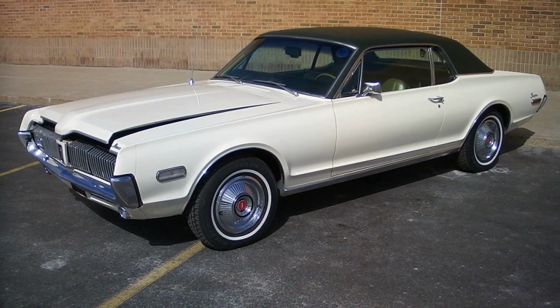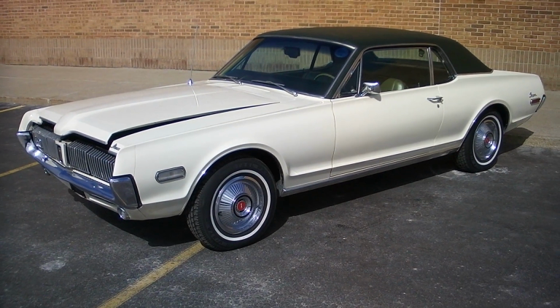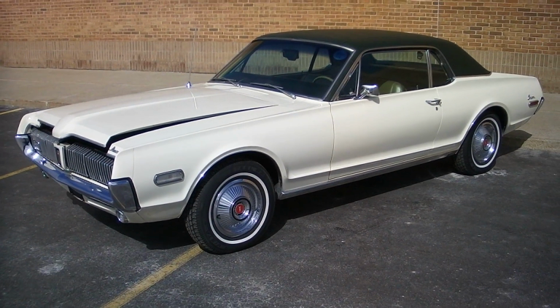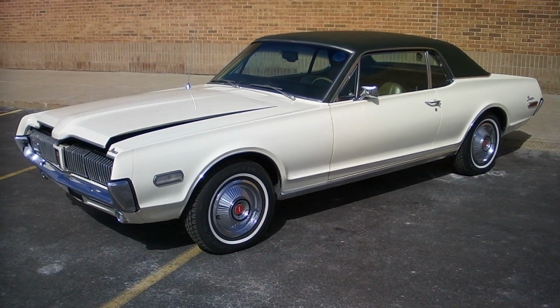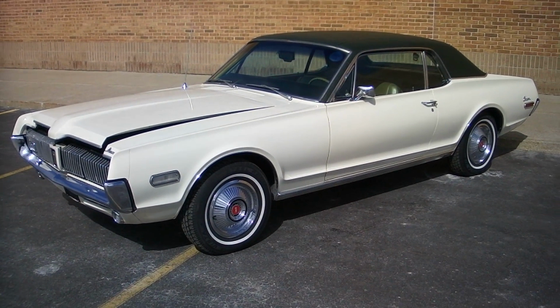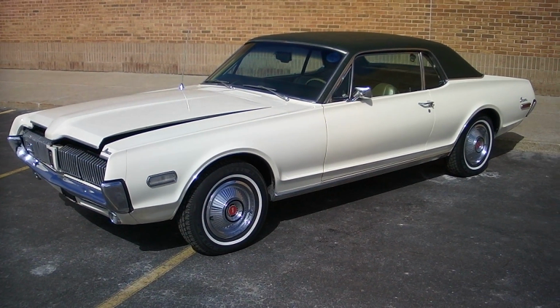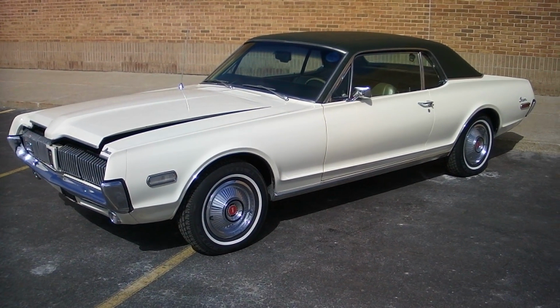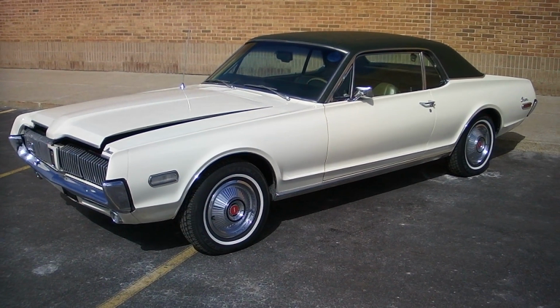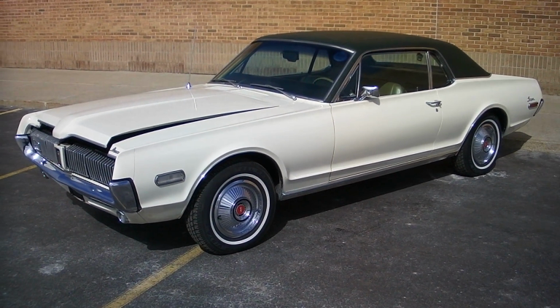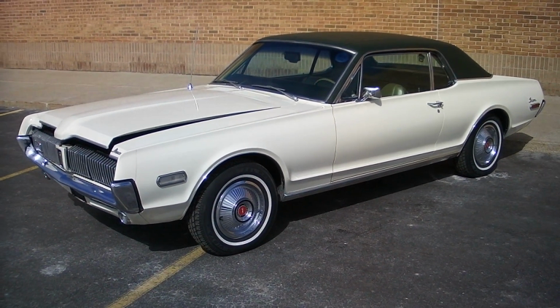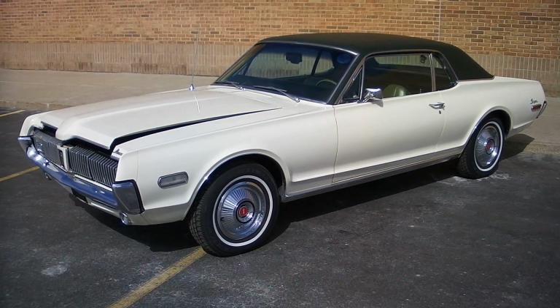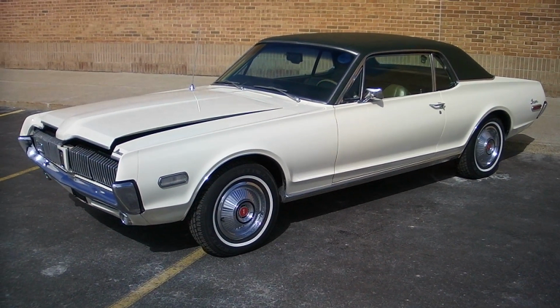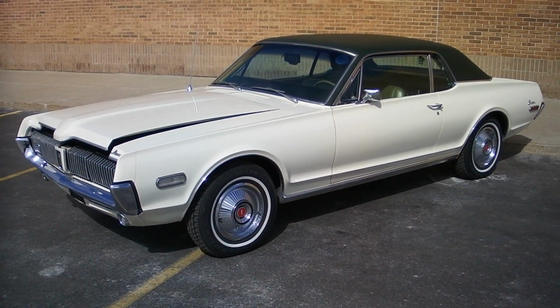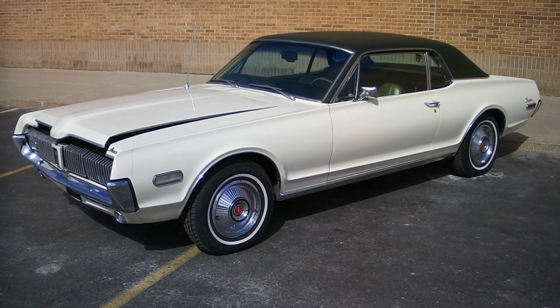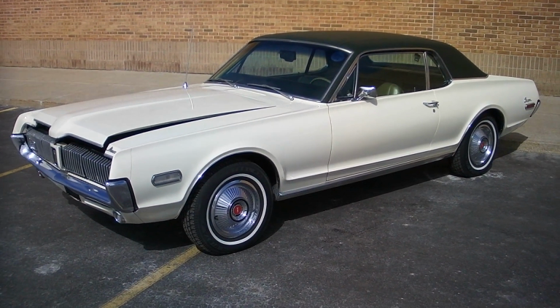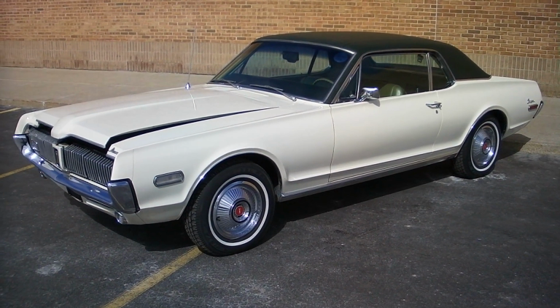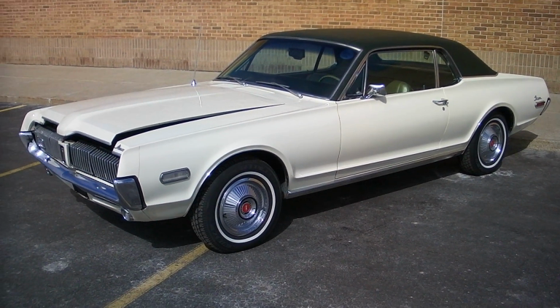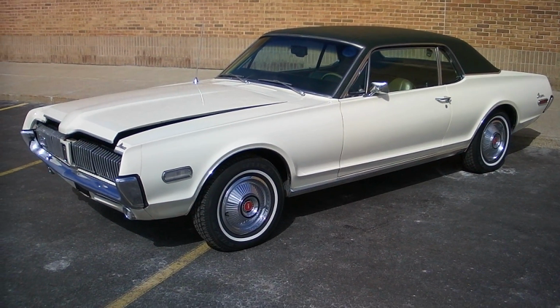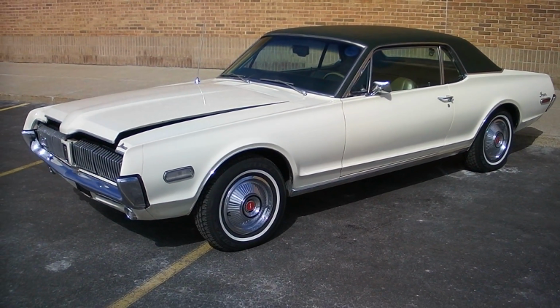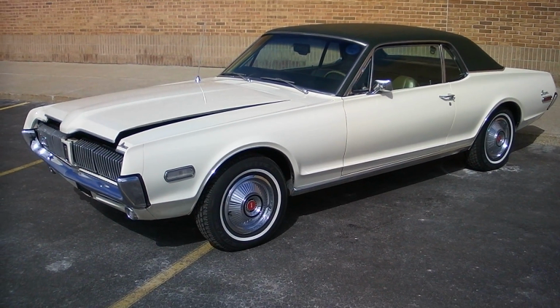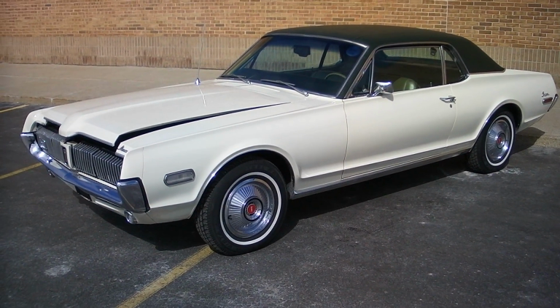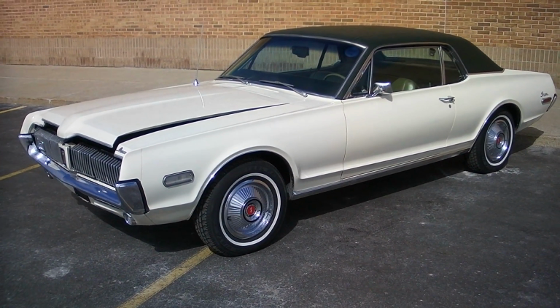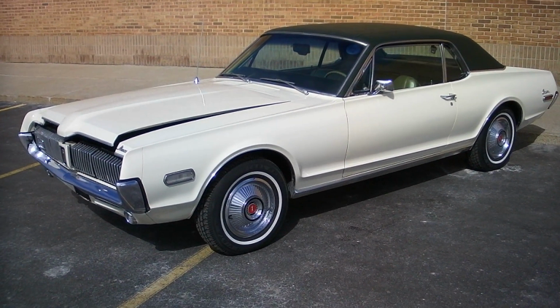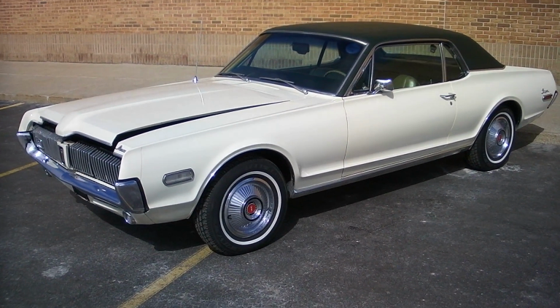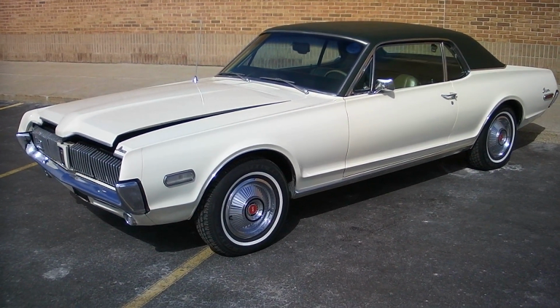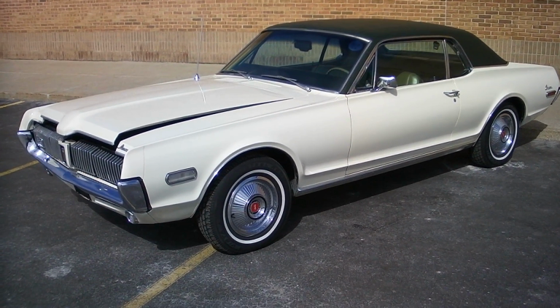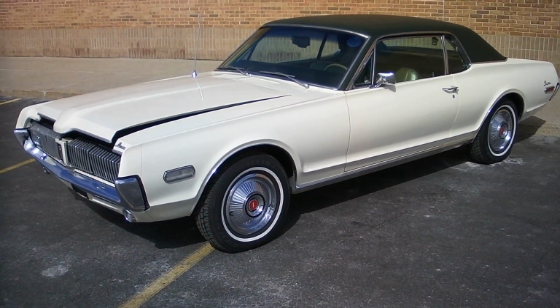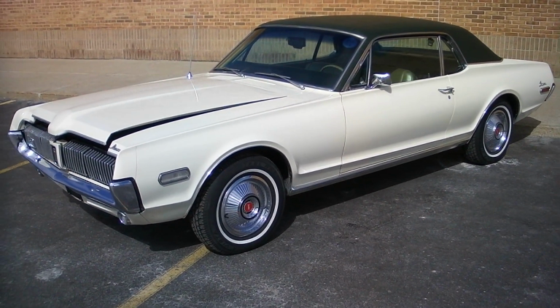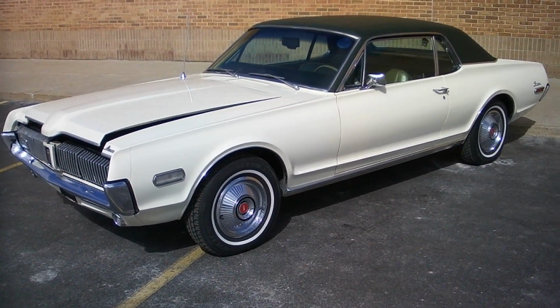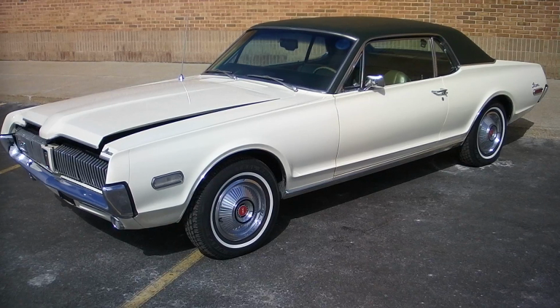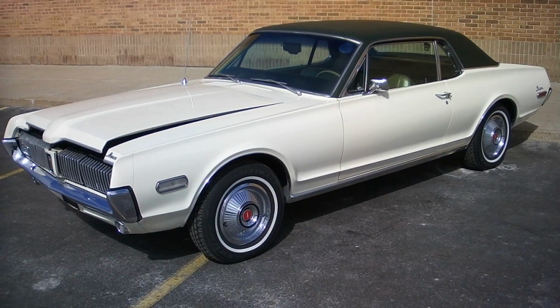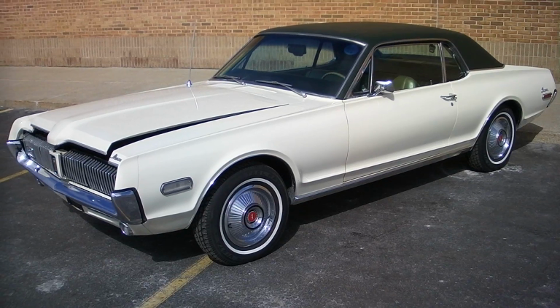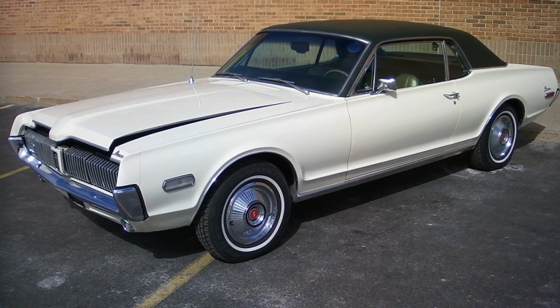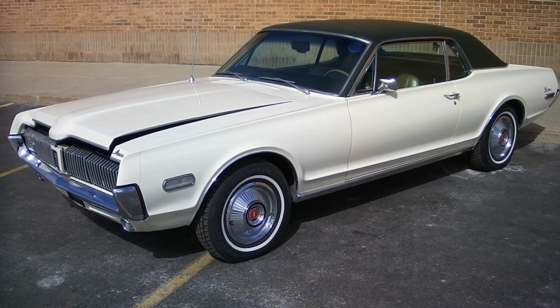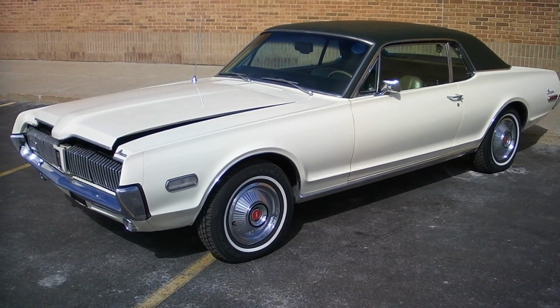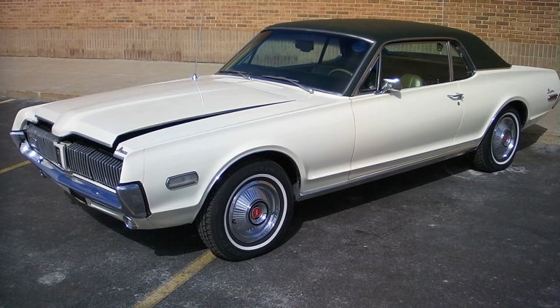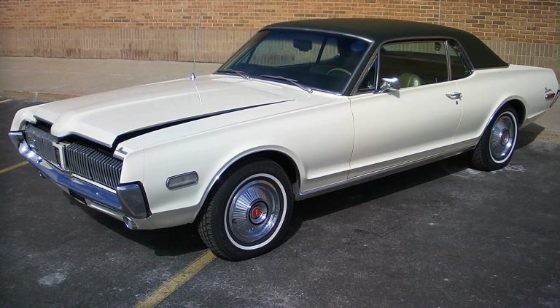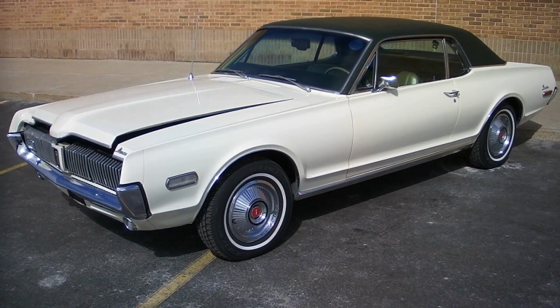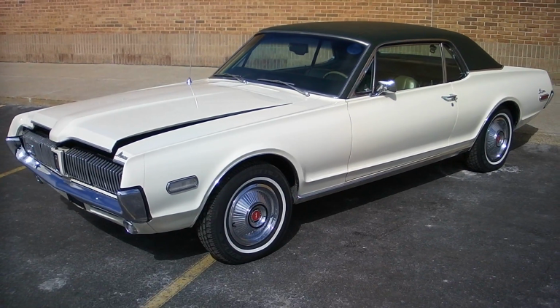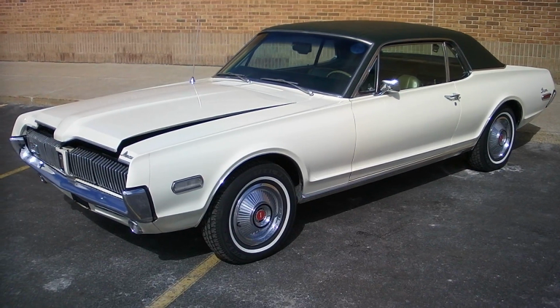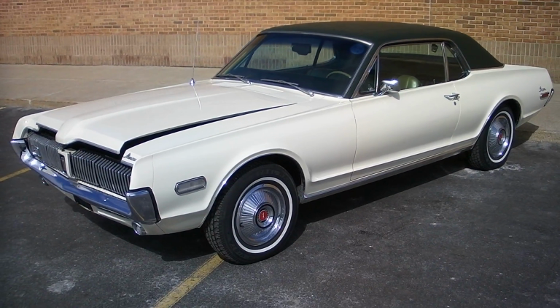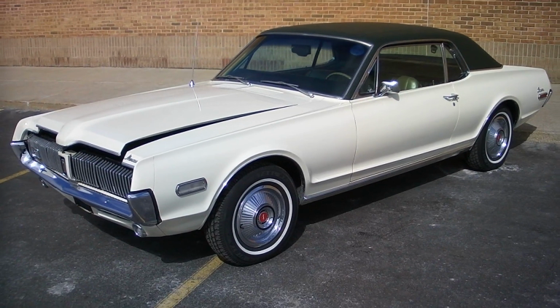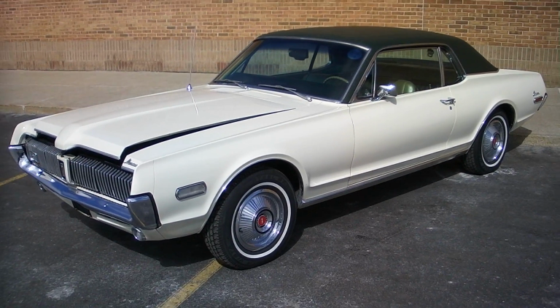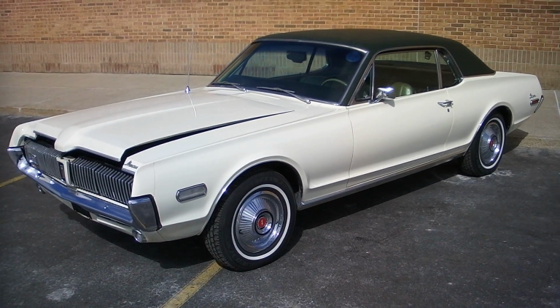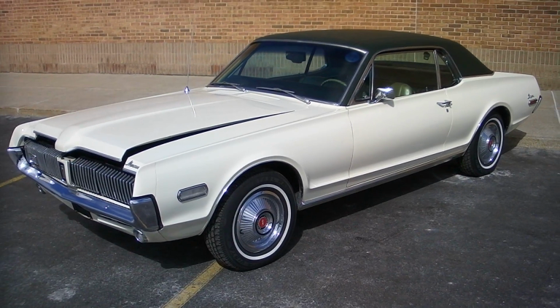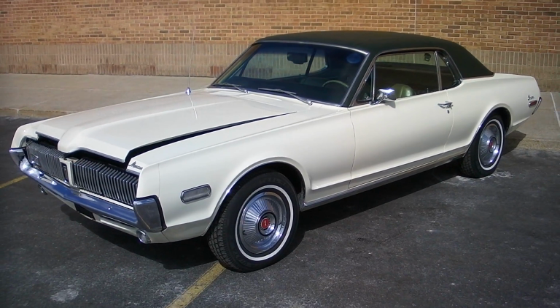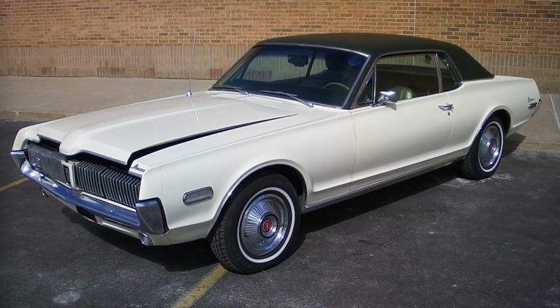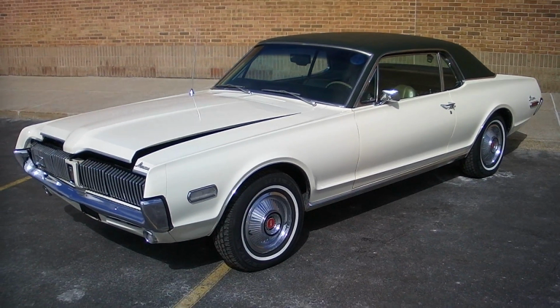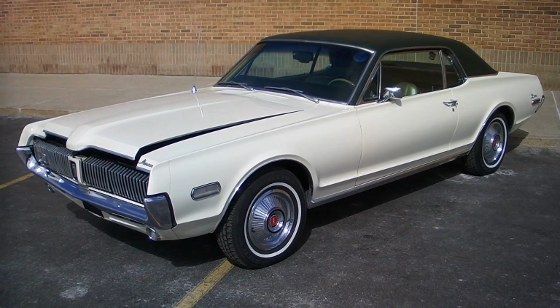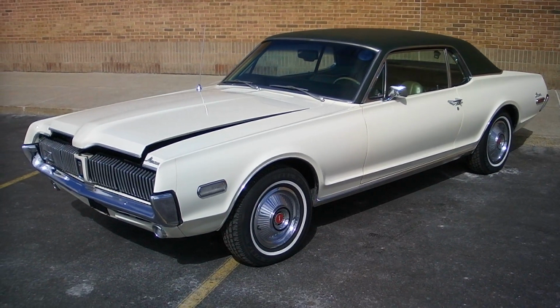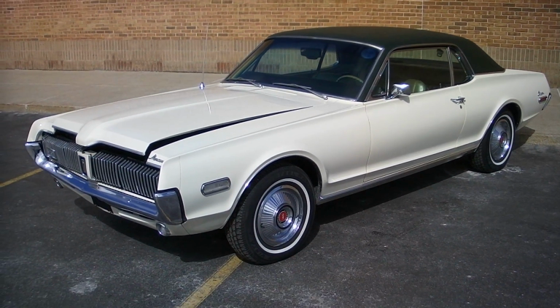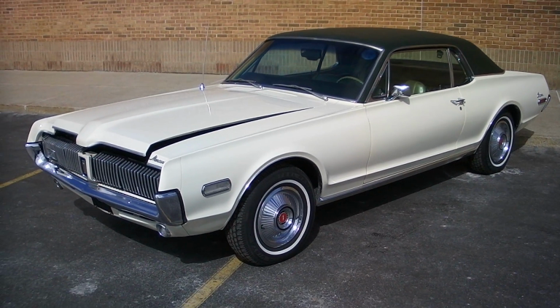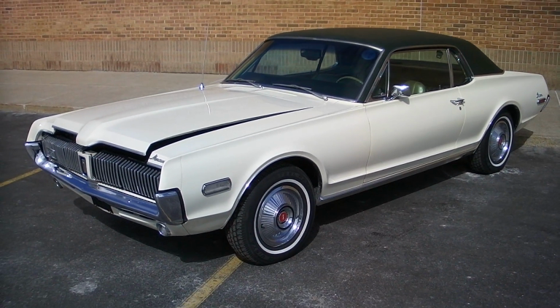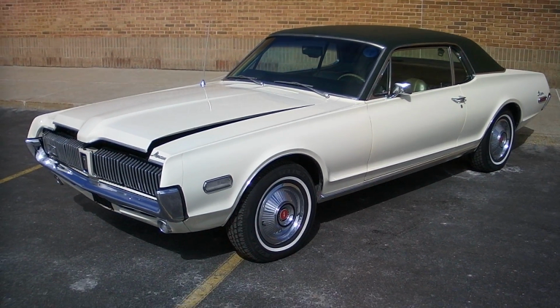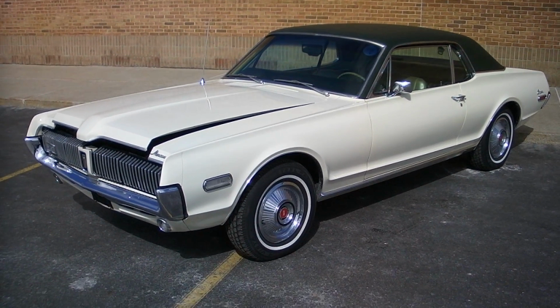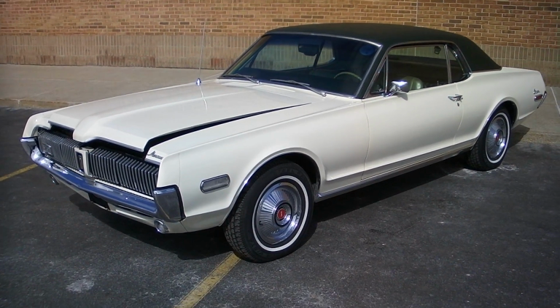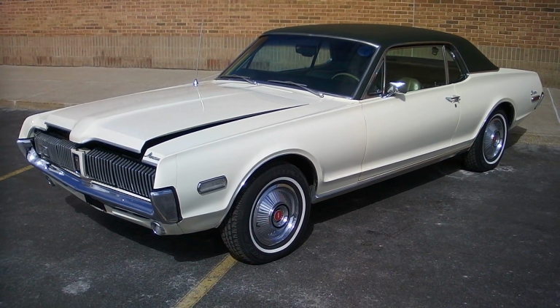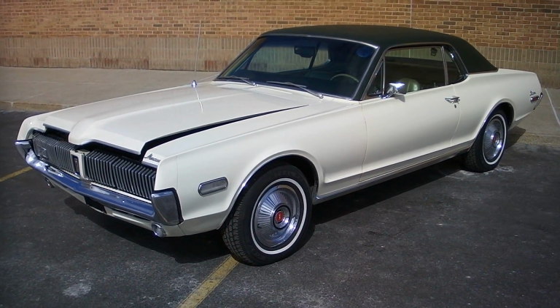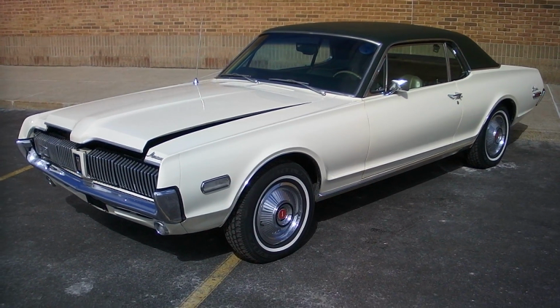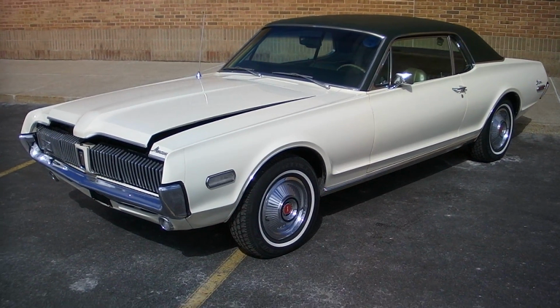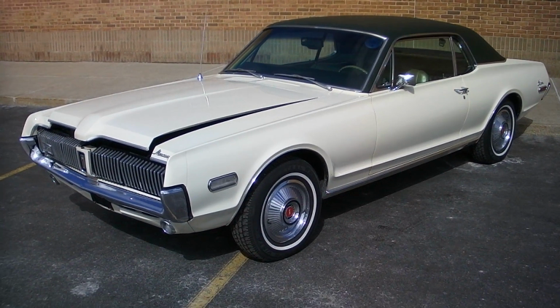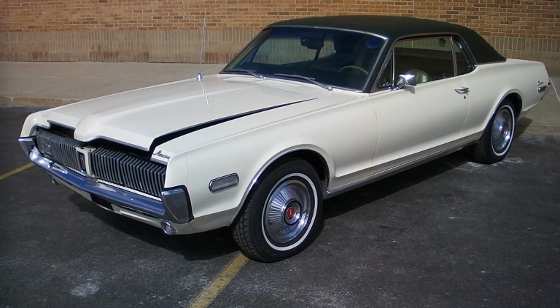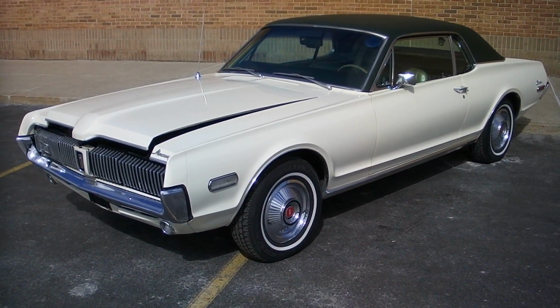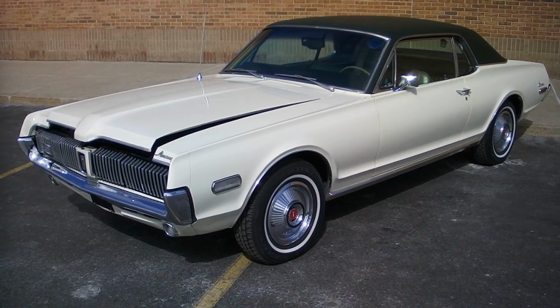Hello everyone, David here at Showdown Auto. I'm going to do a quick walk around for you. This is a 1968 Mercury Cougar.